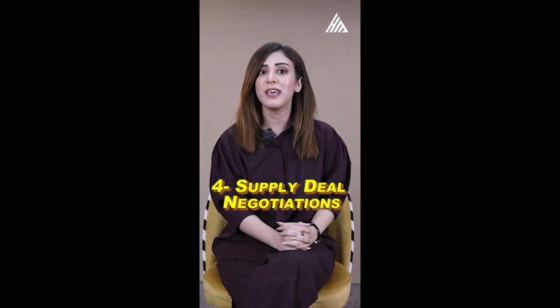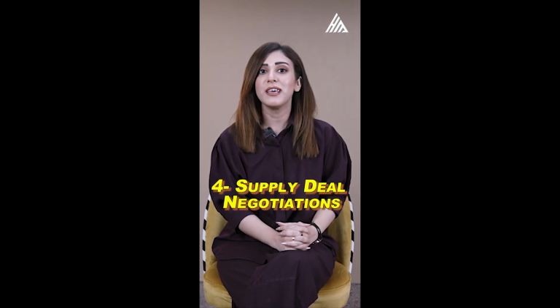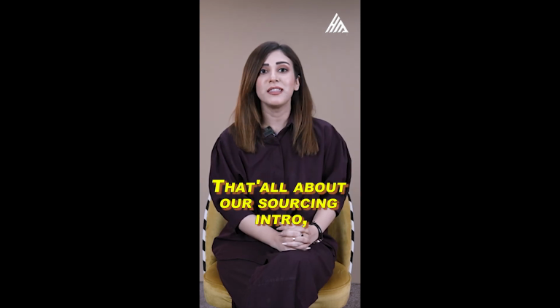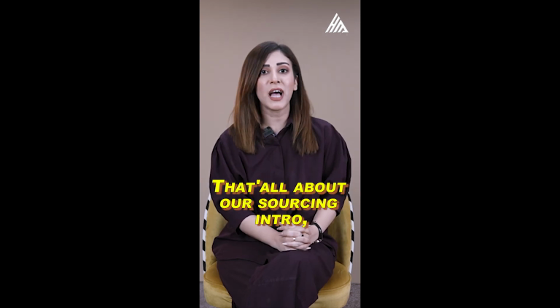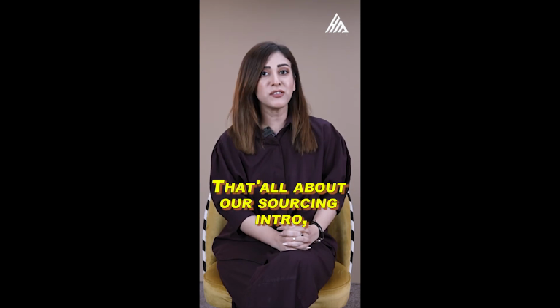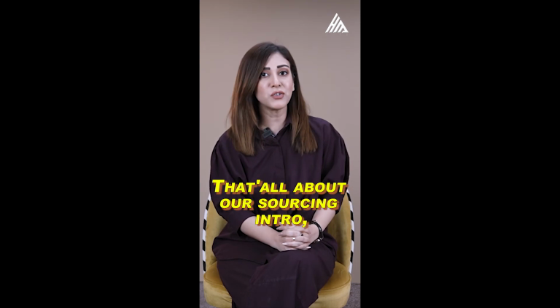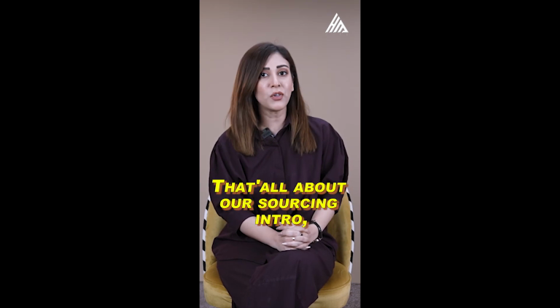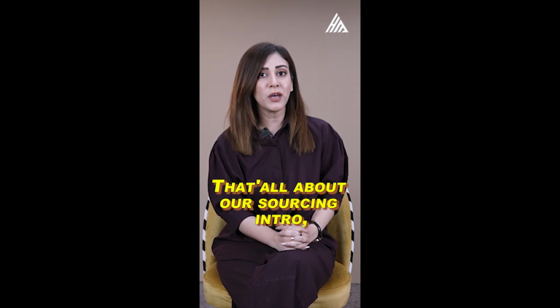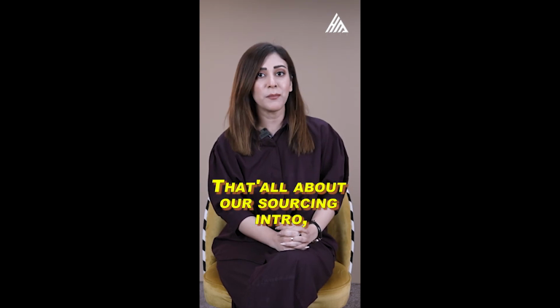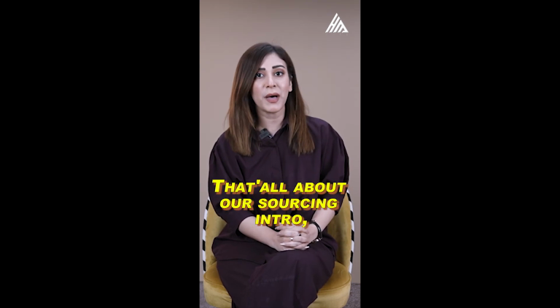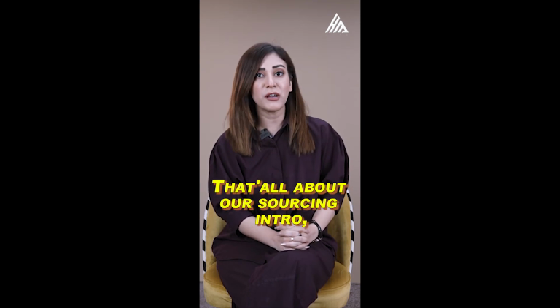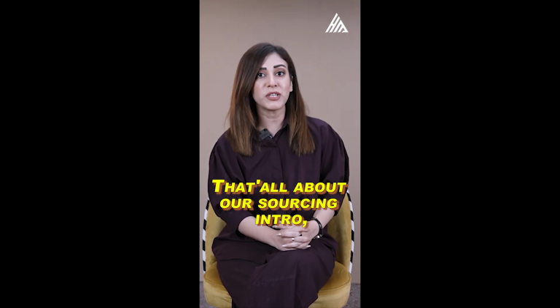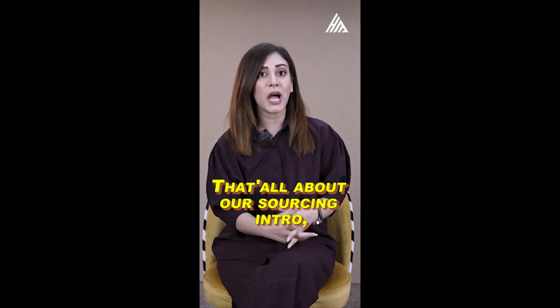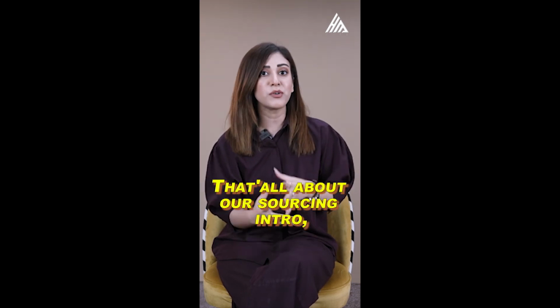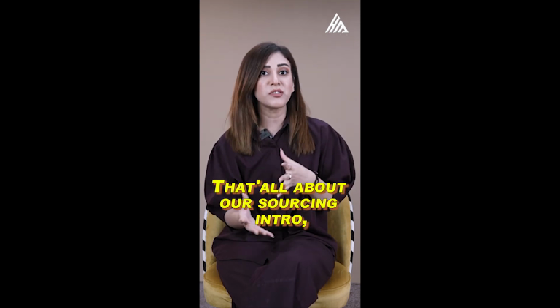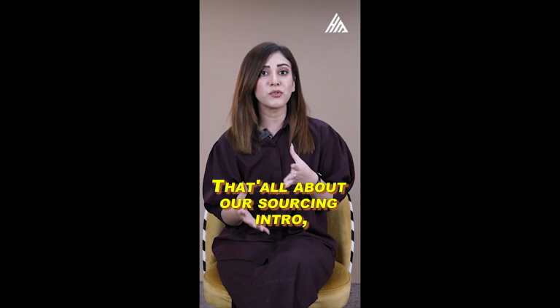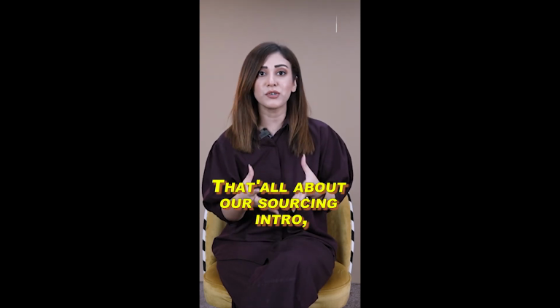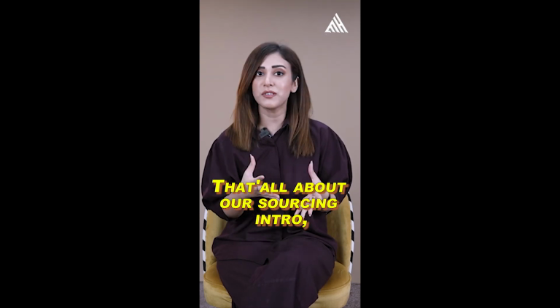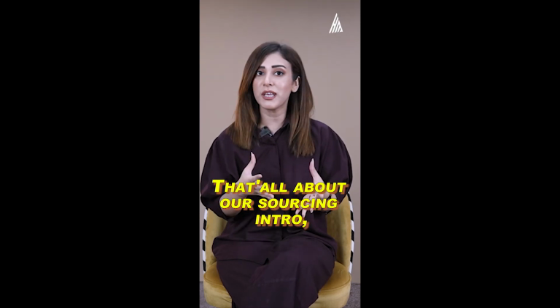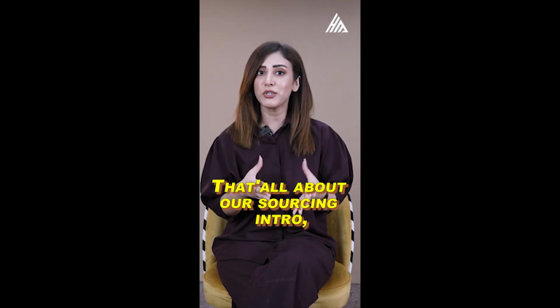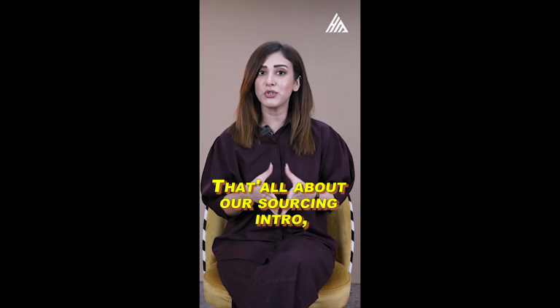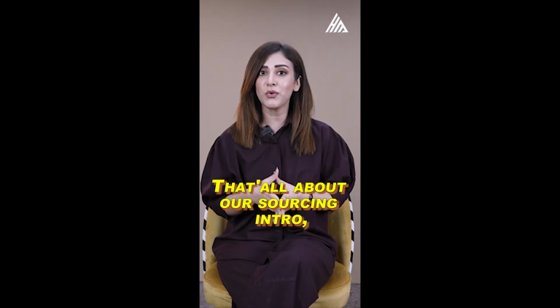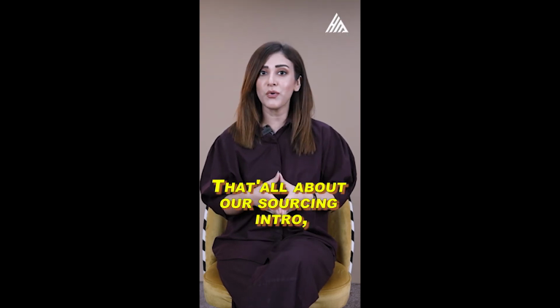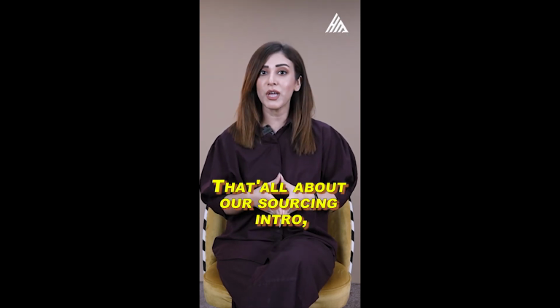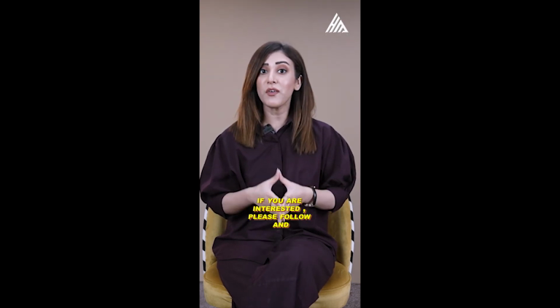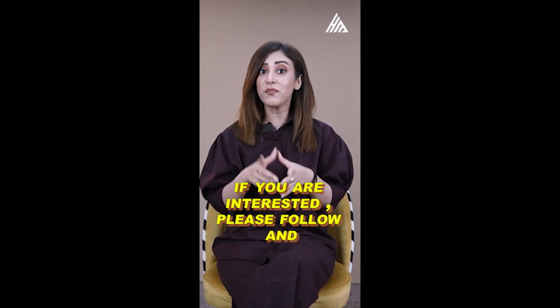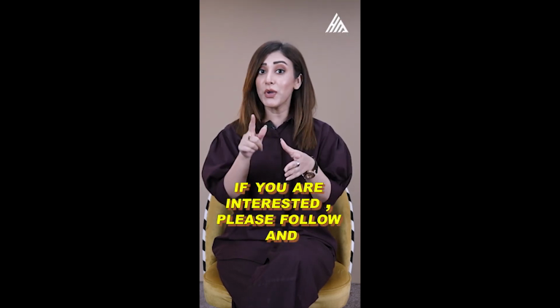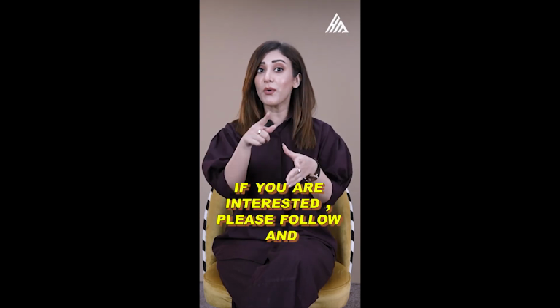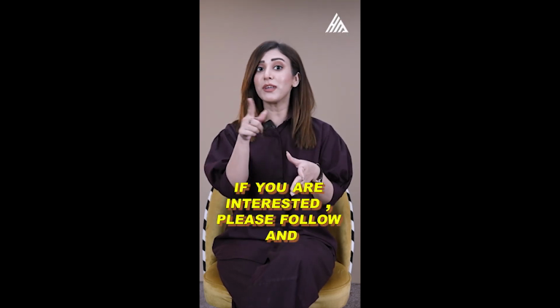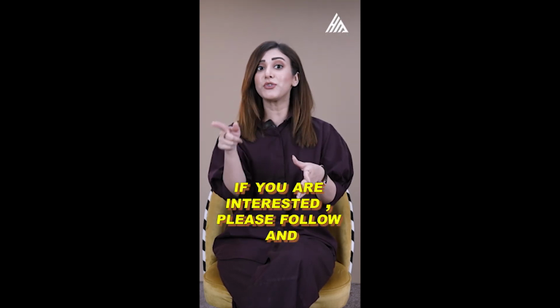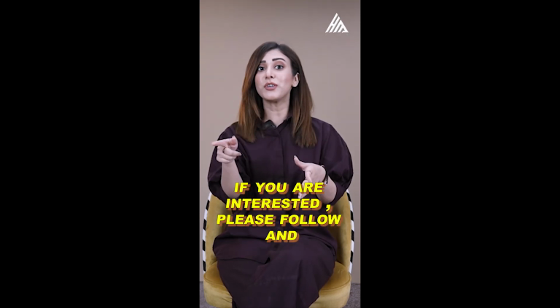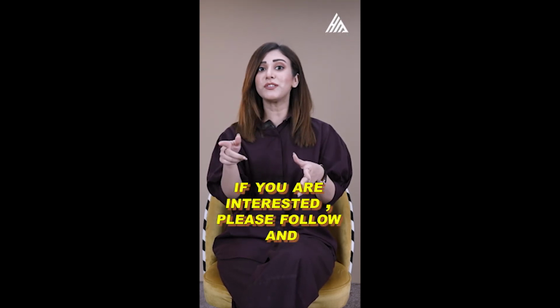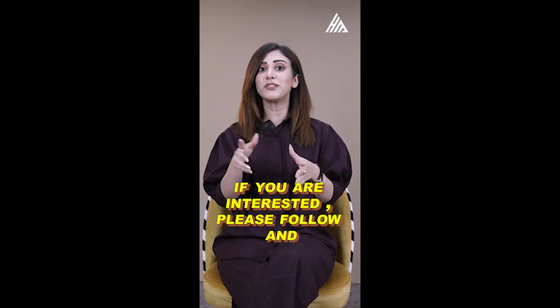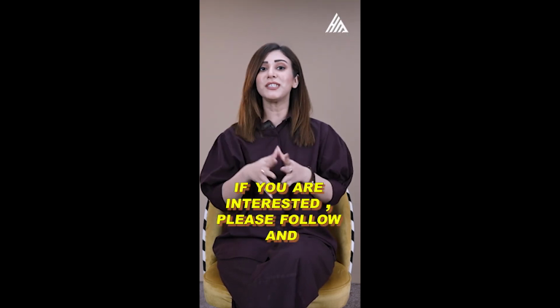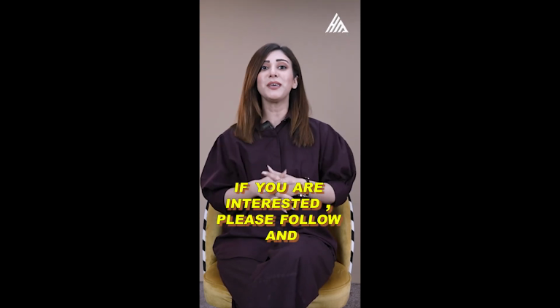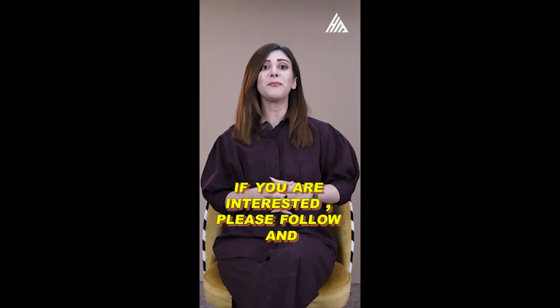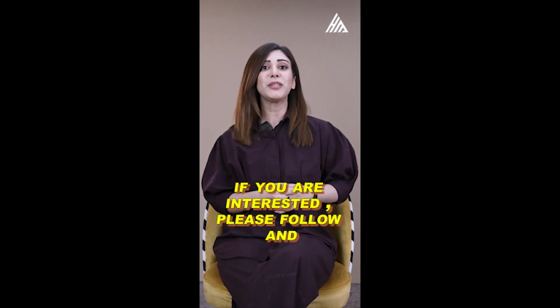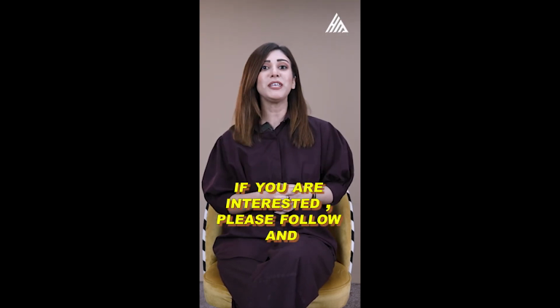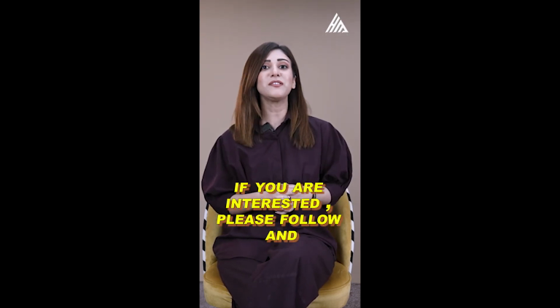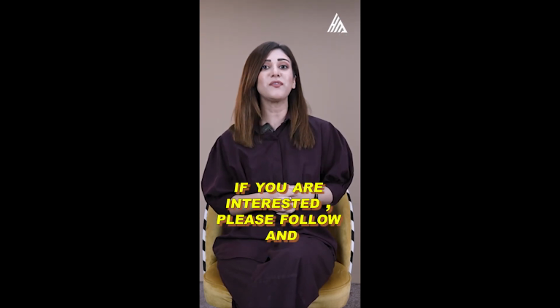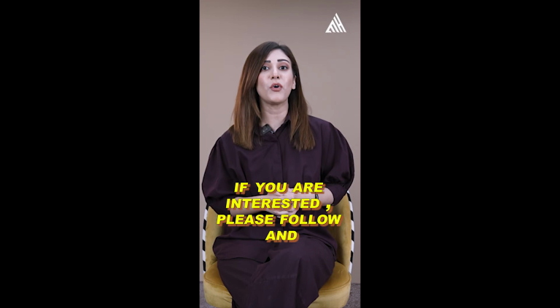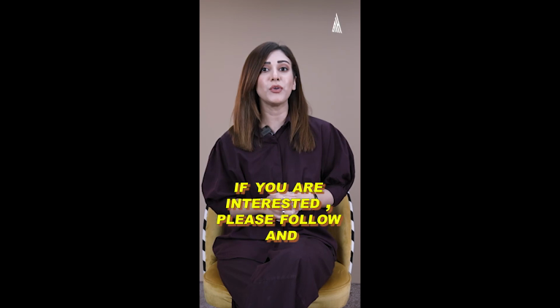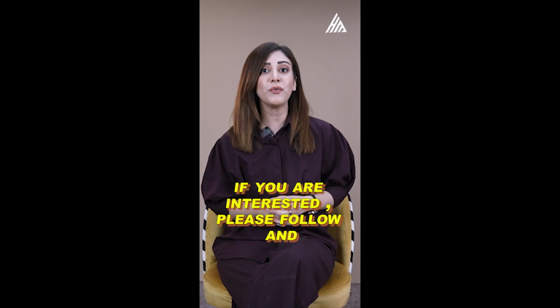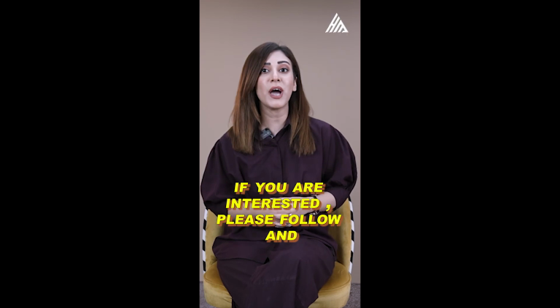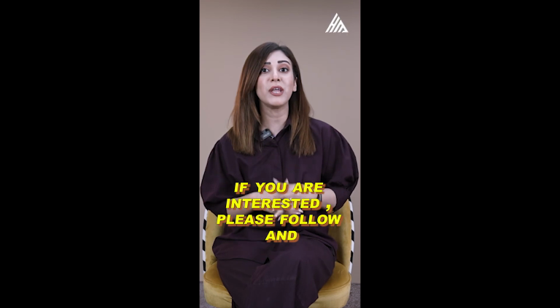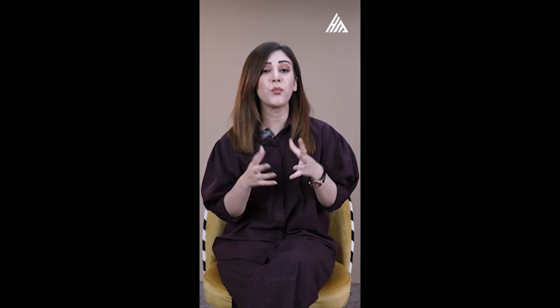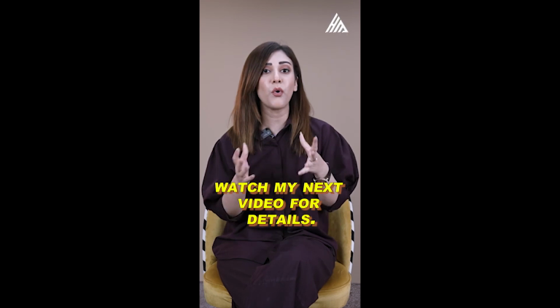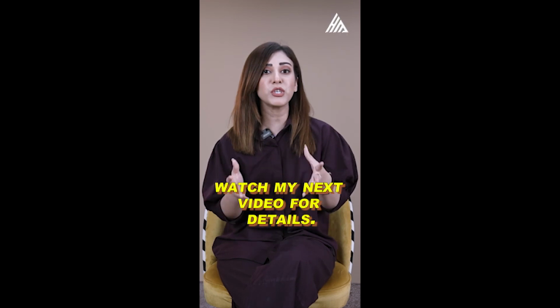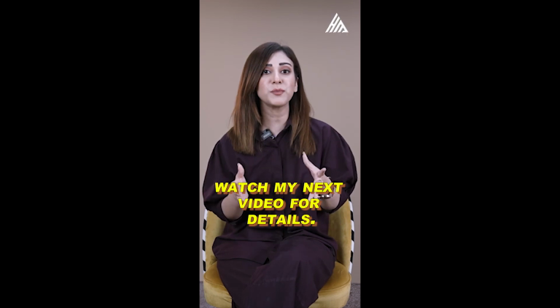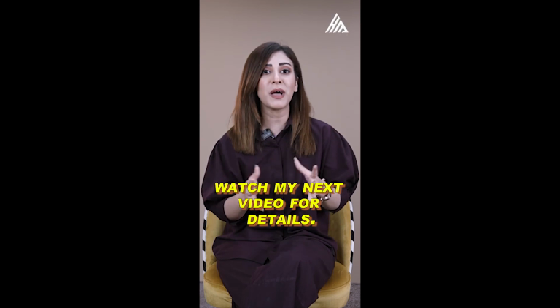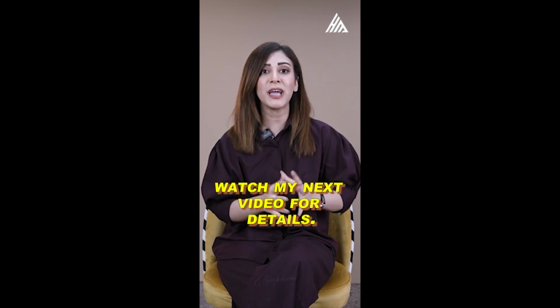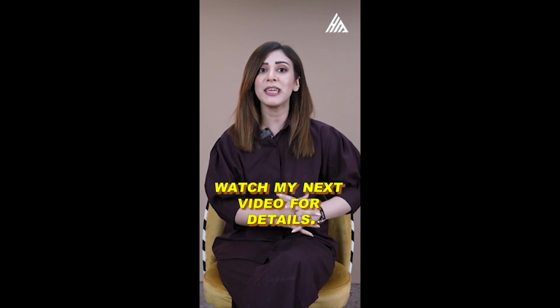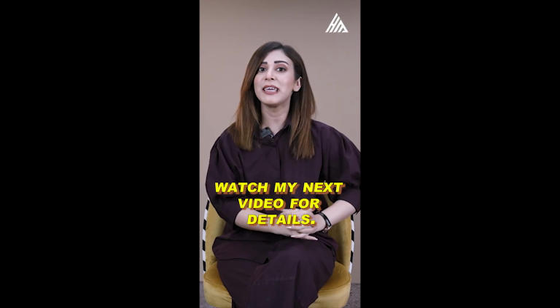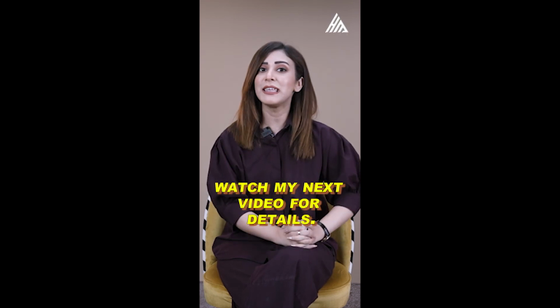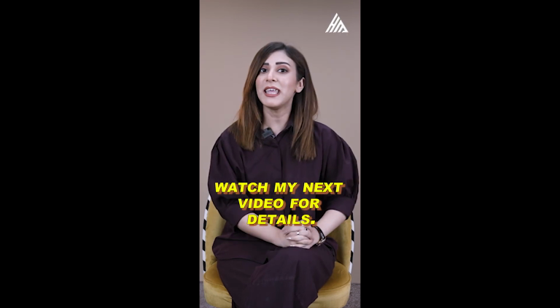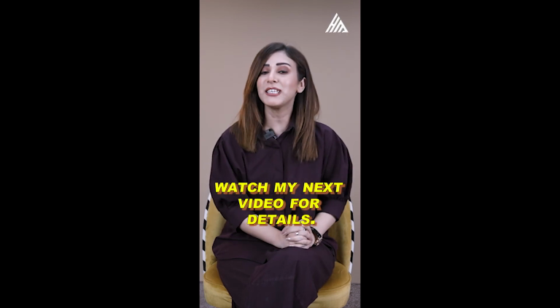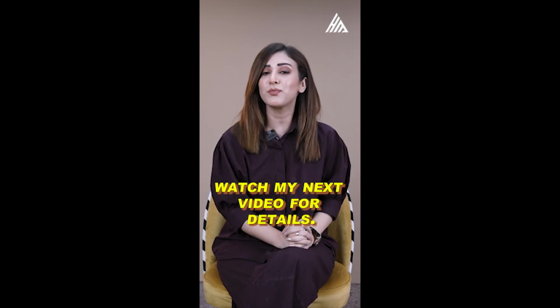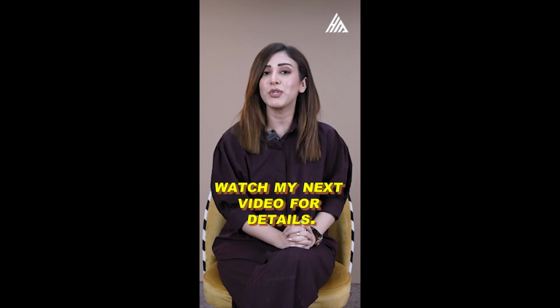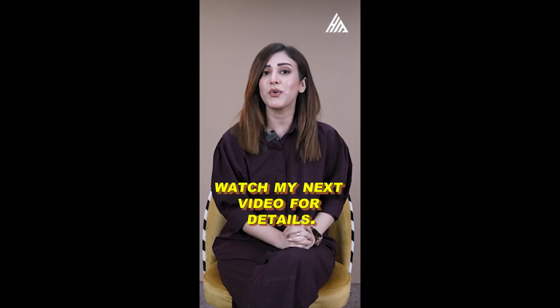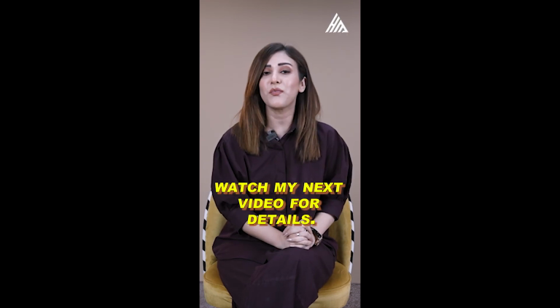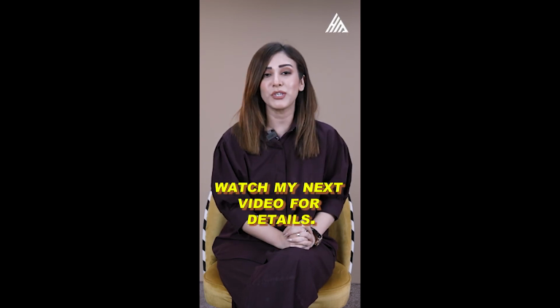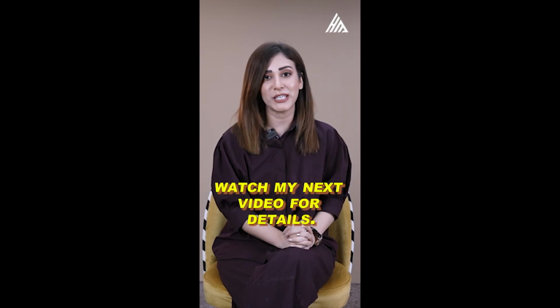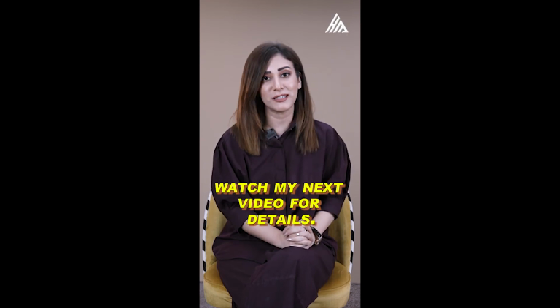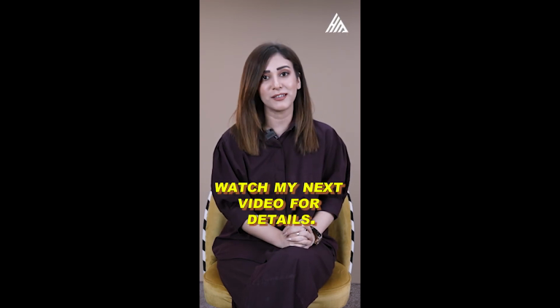That's all about our sourcing intro. If you are interested, please follow and watch my next video for details.